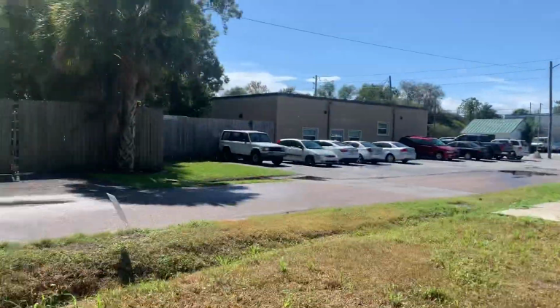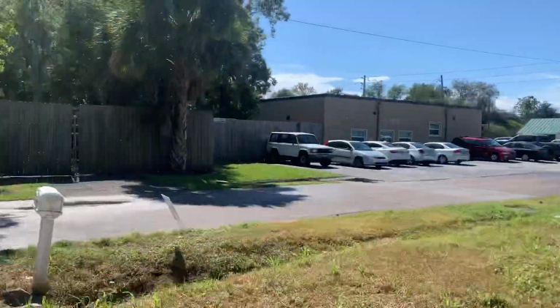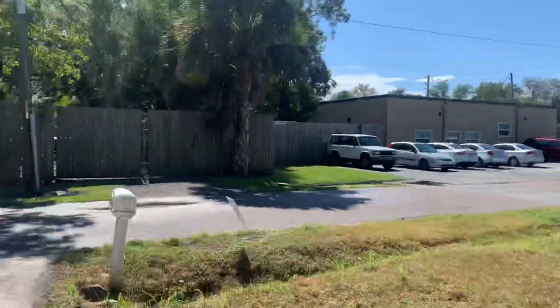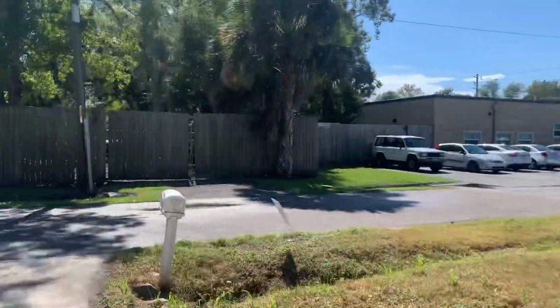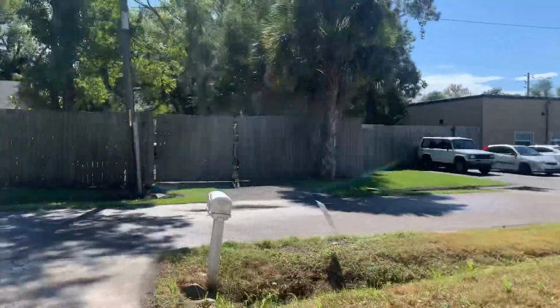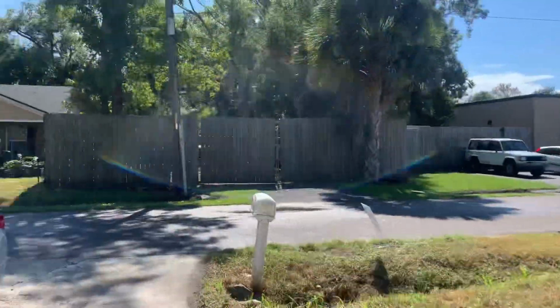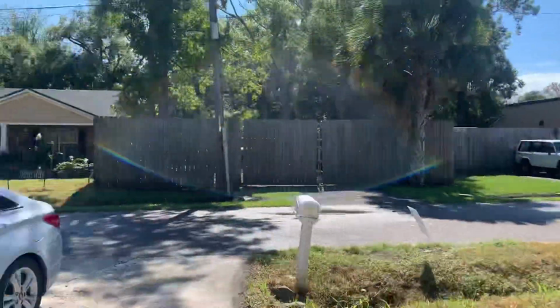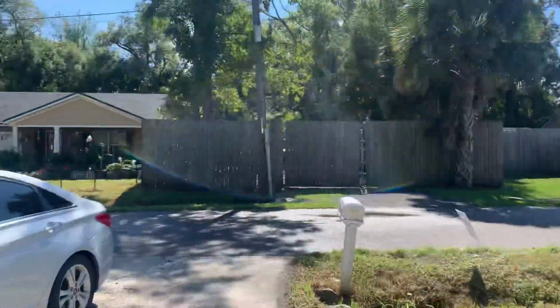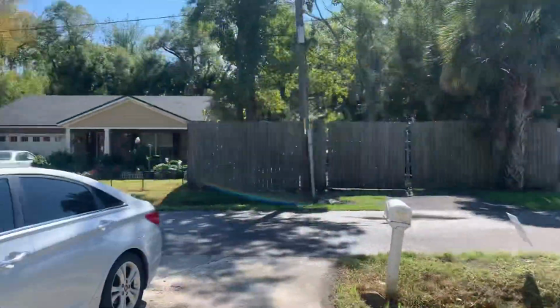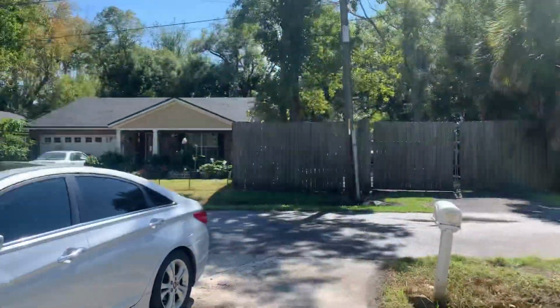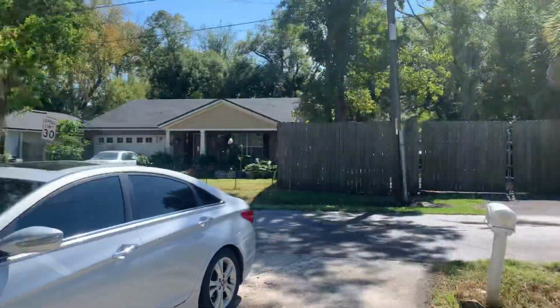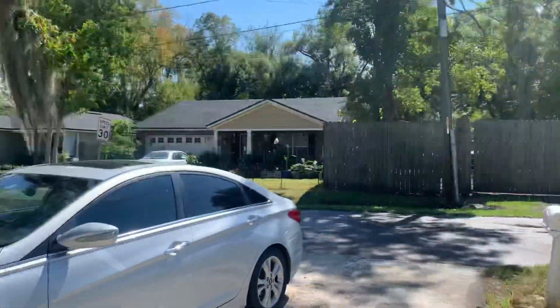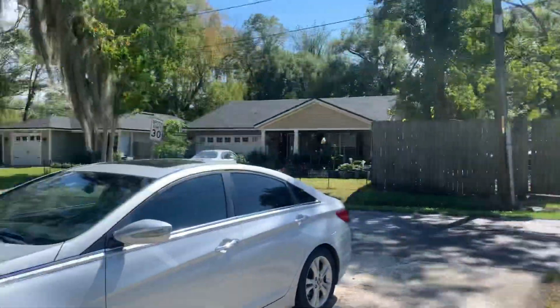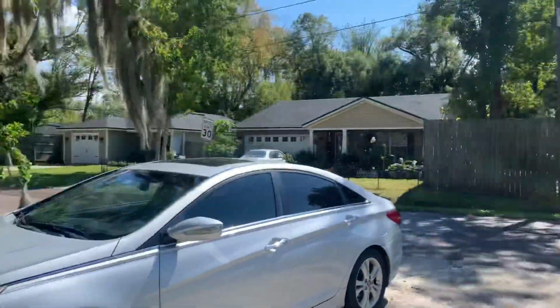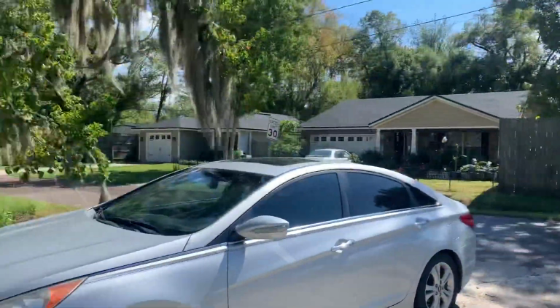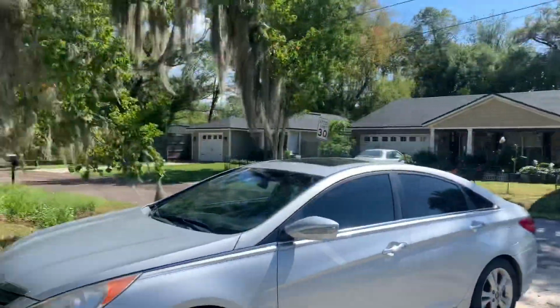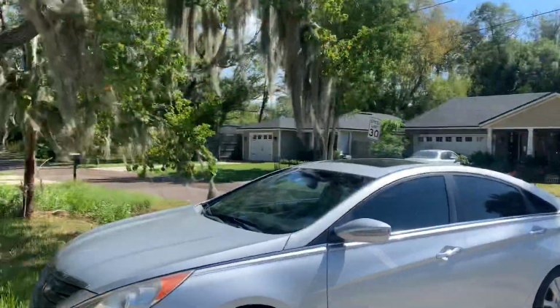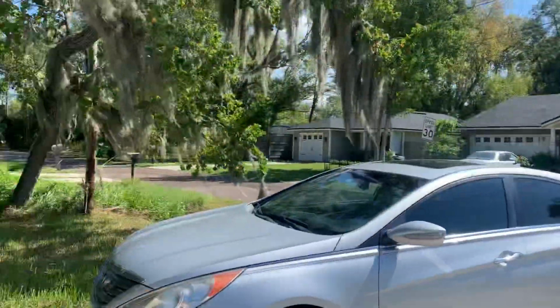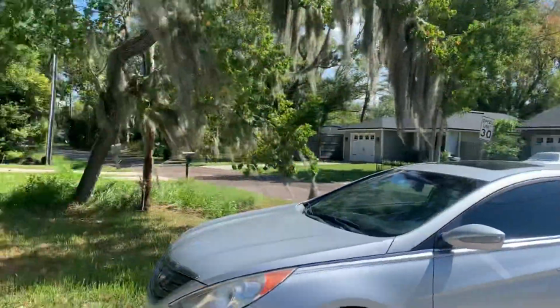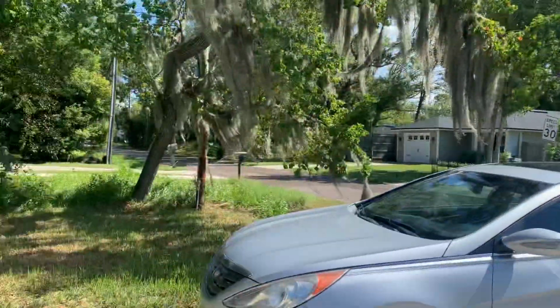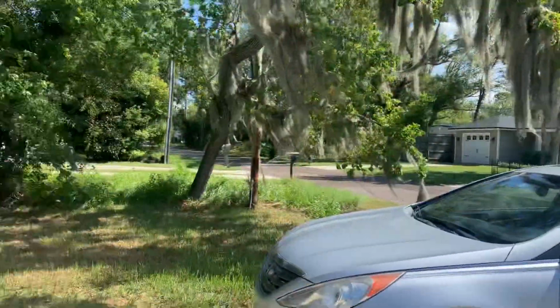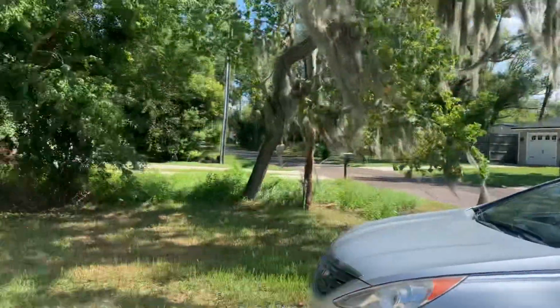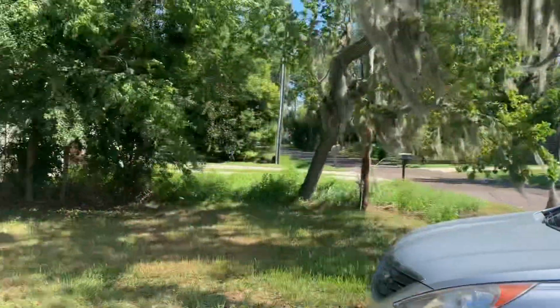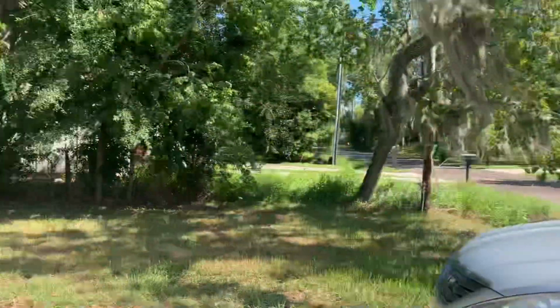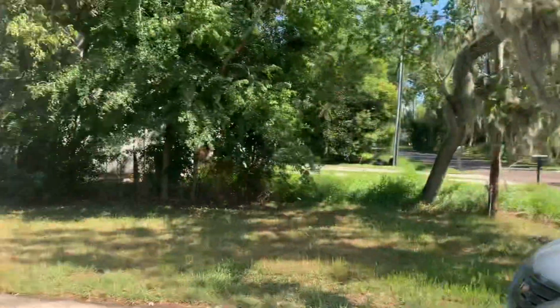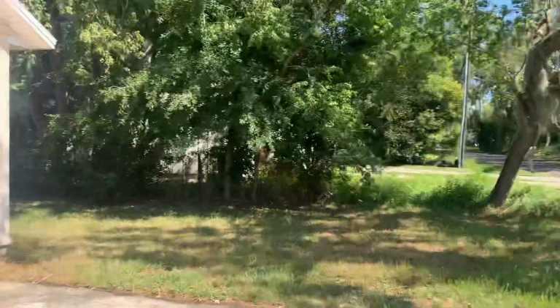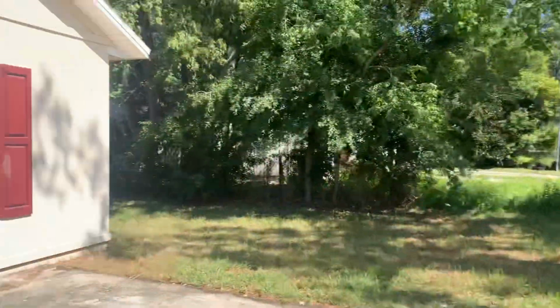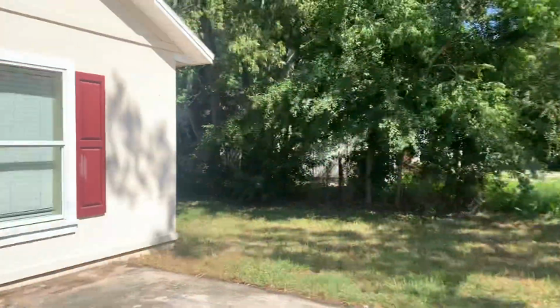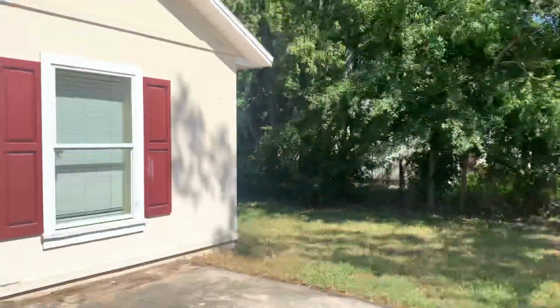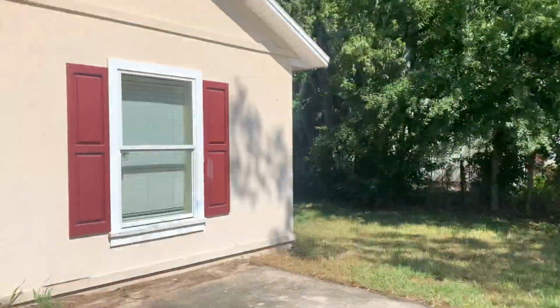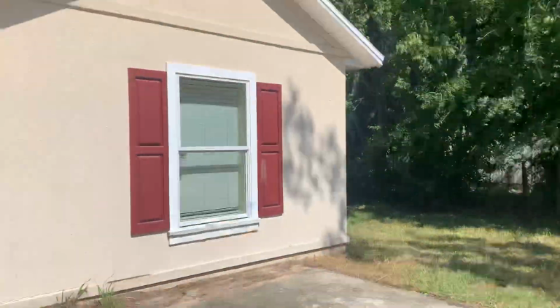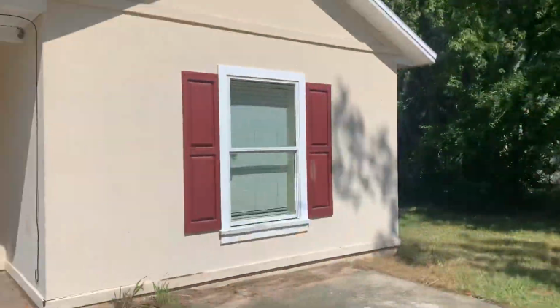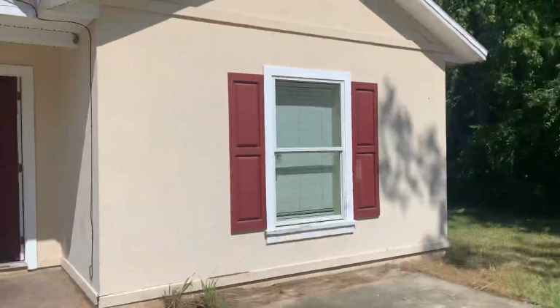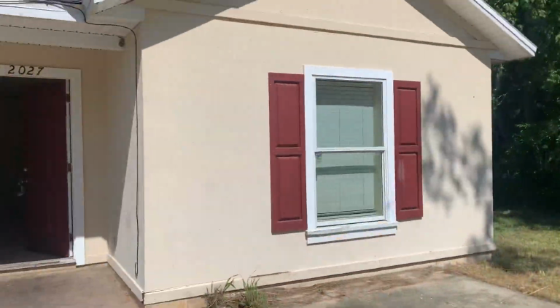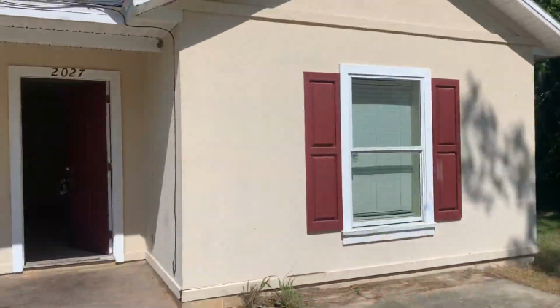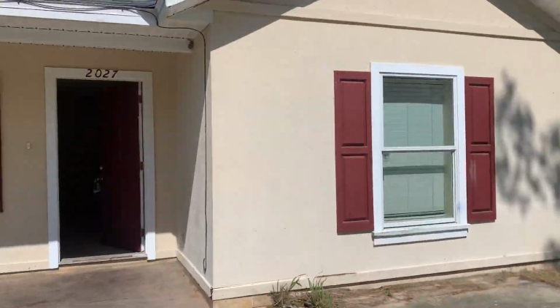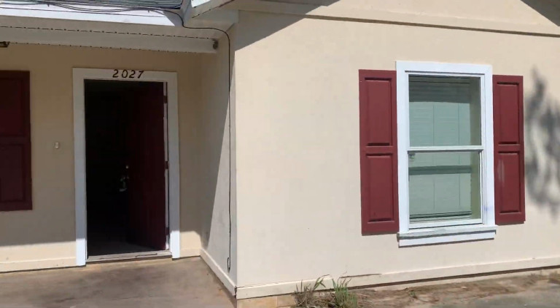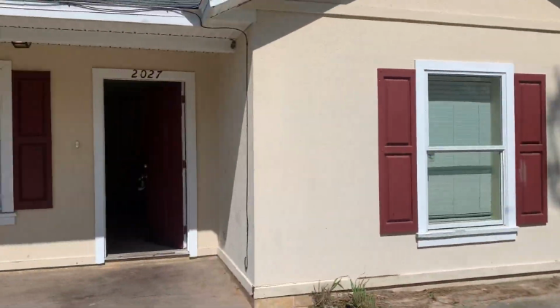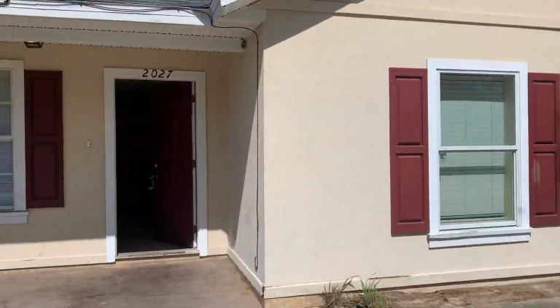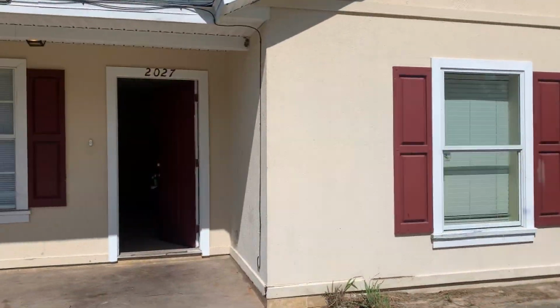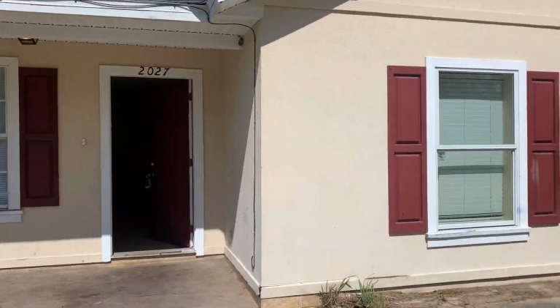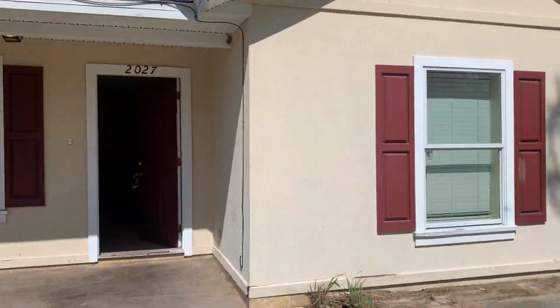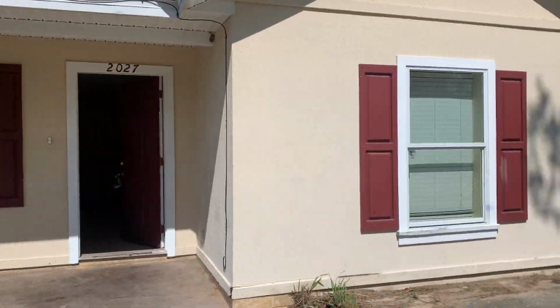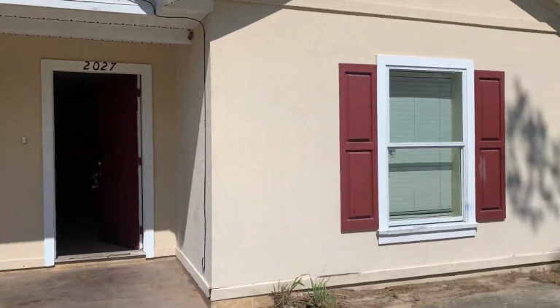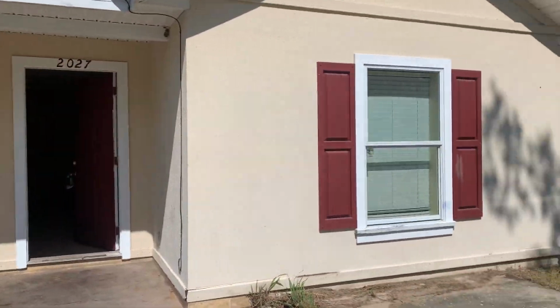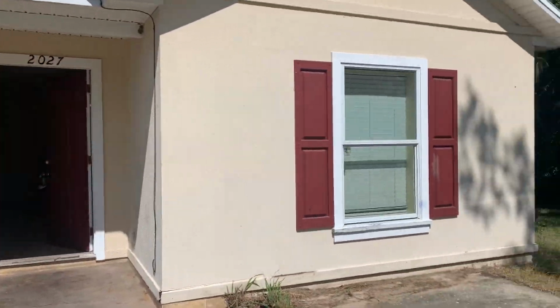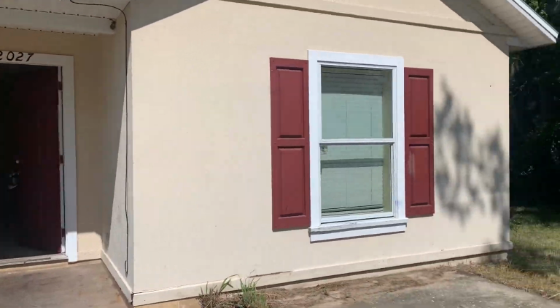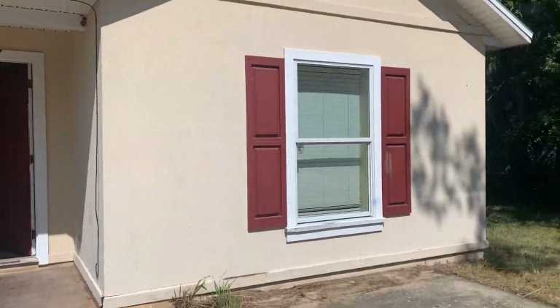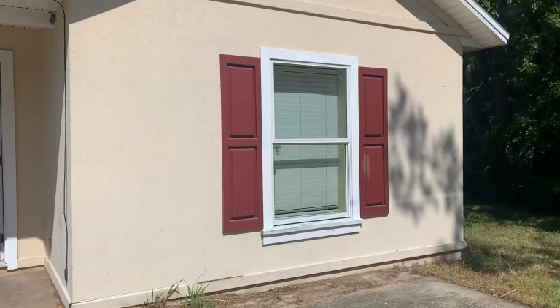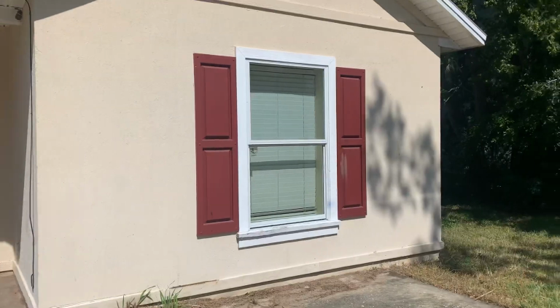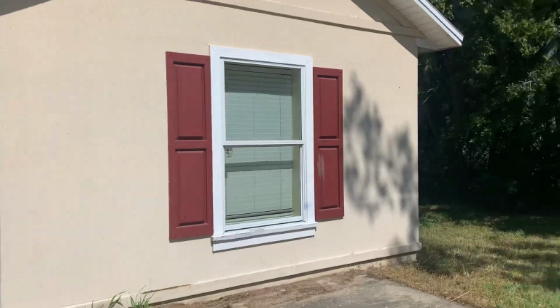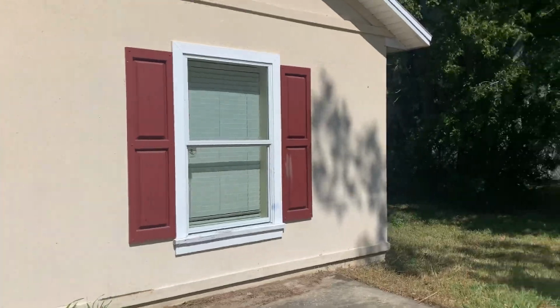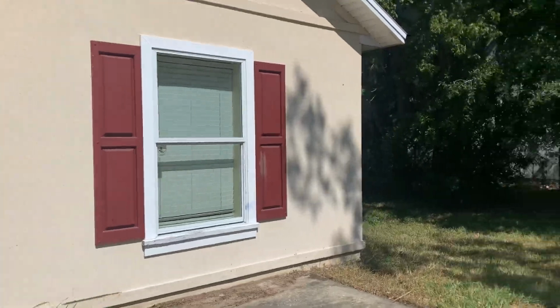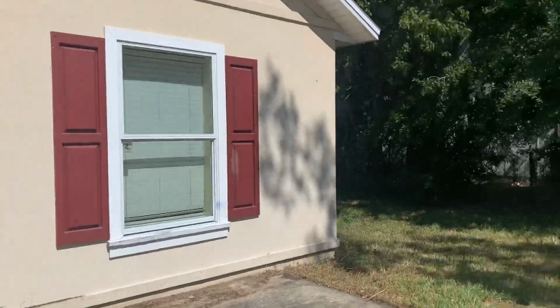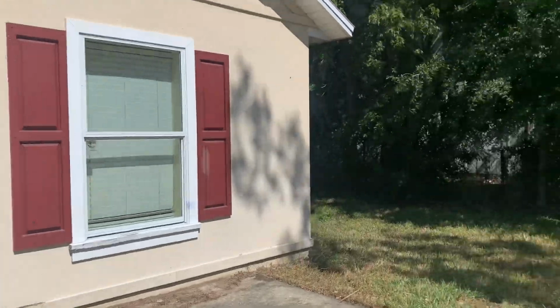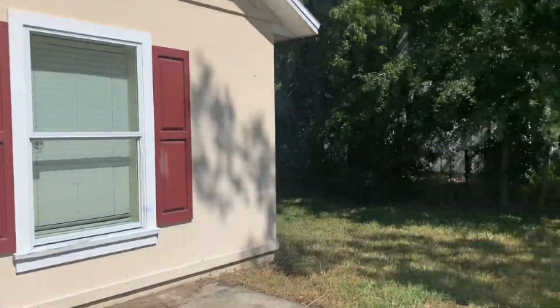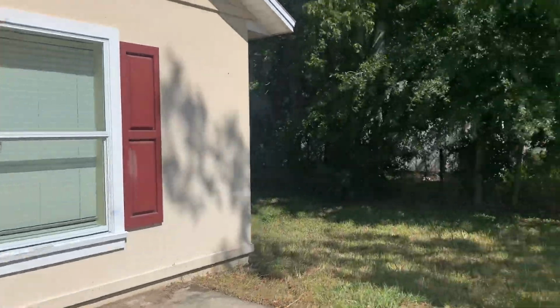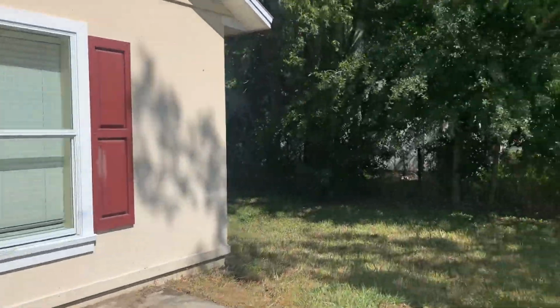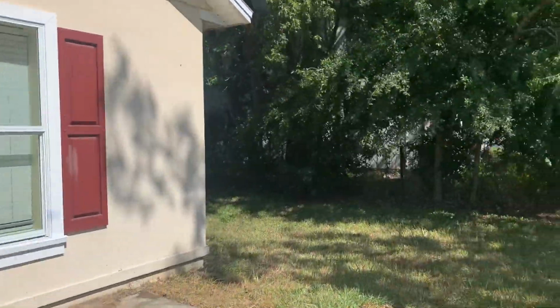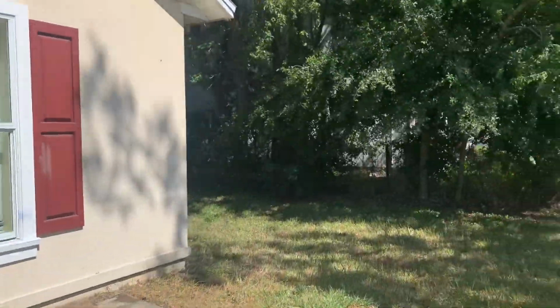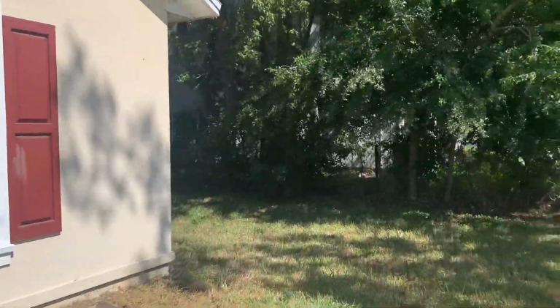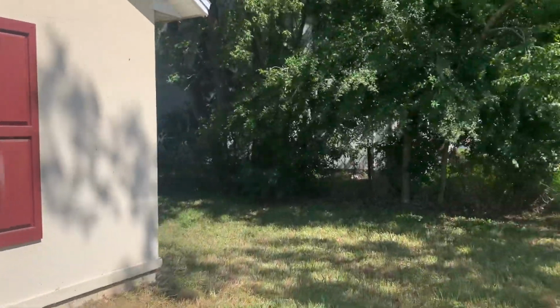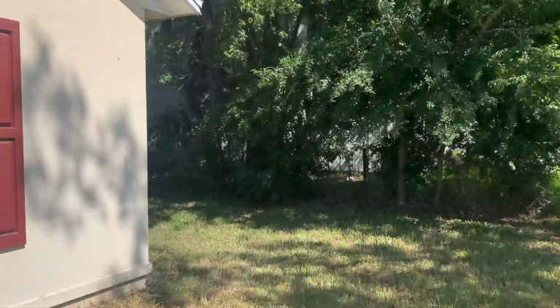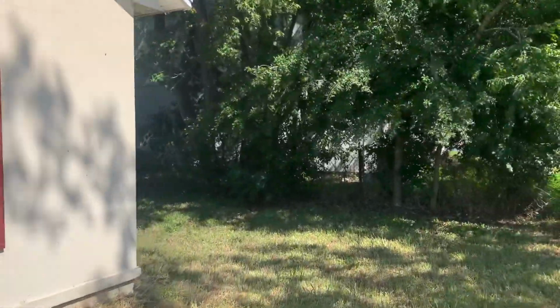We stand at the front of the home where we view the street here. Next we'll go ahead and take a look at the exterior of the home.